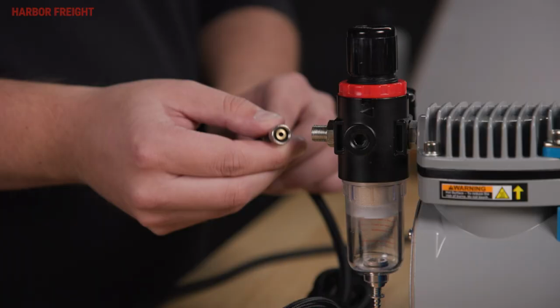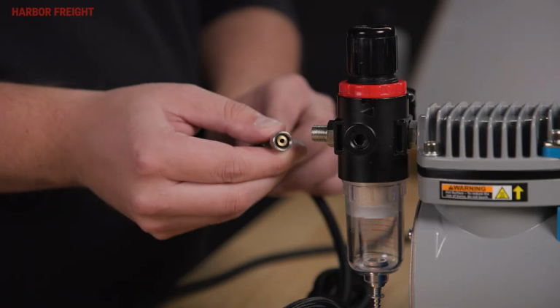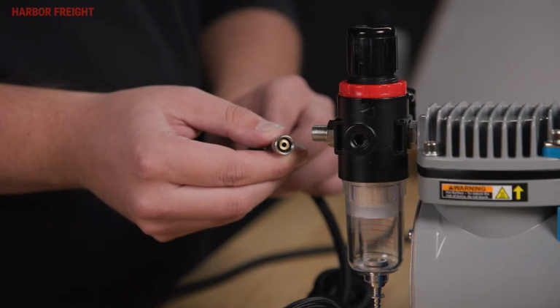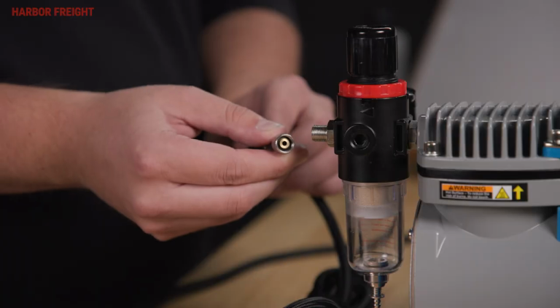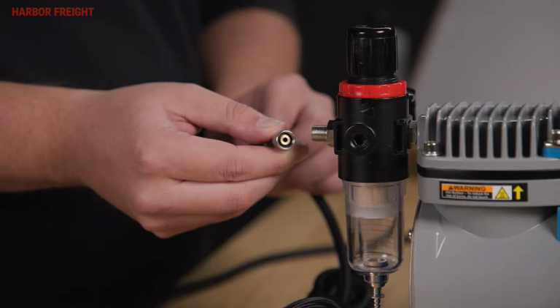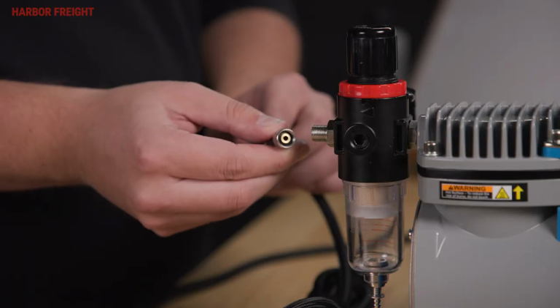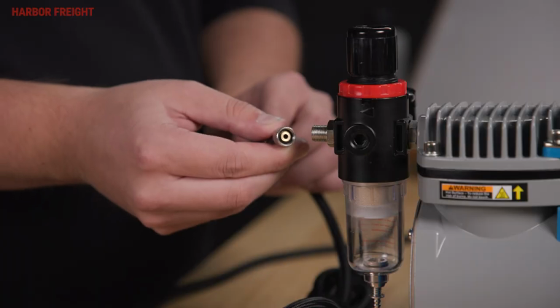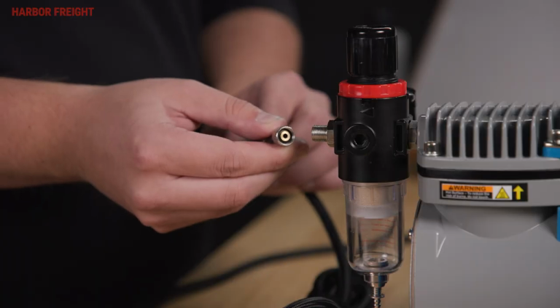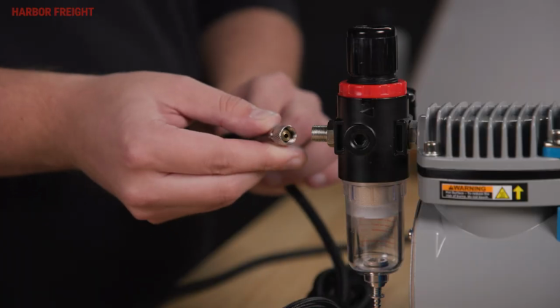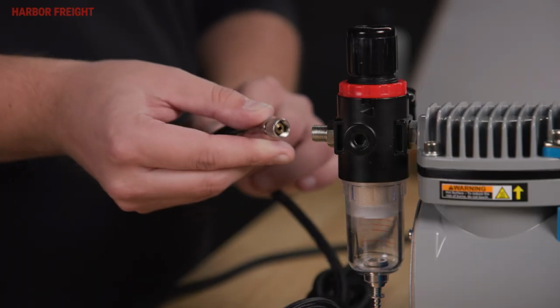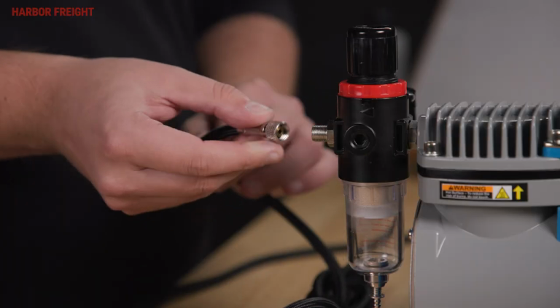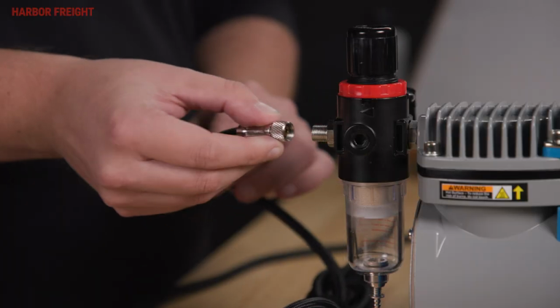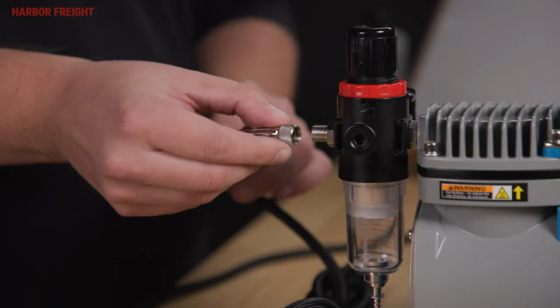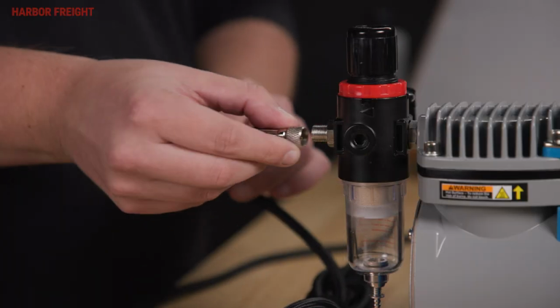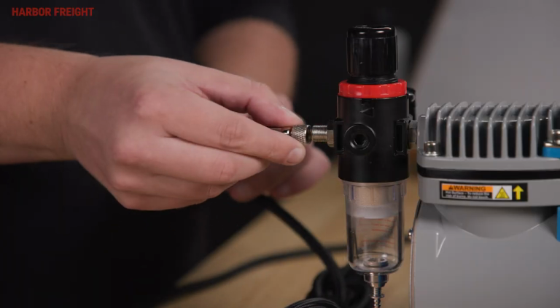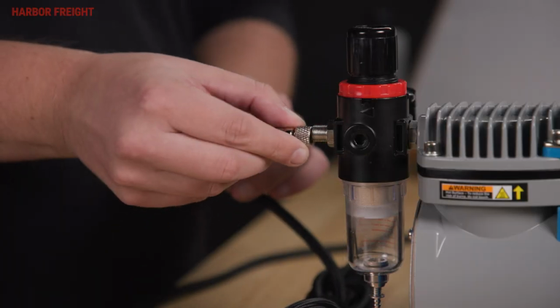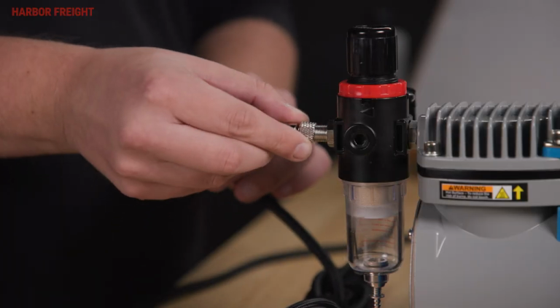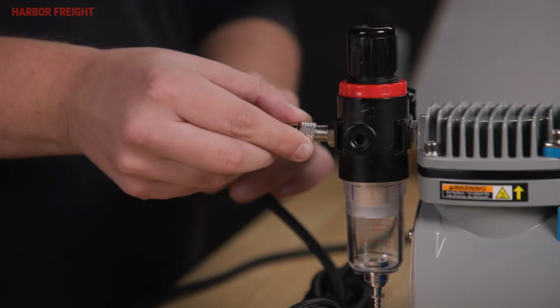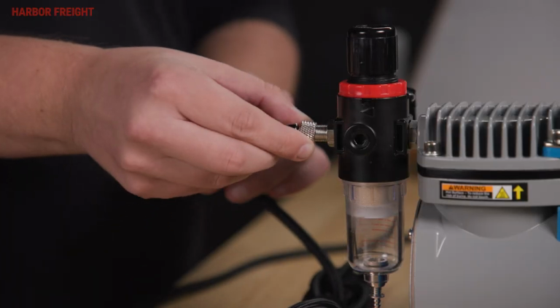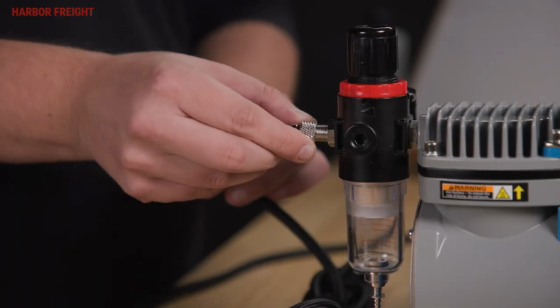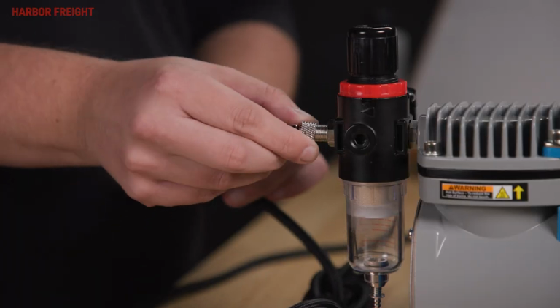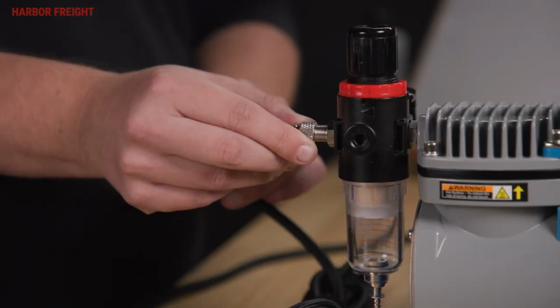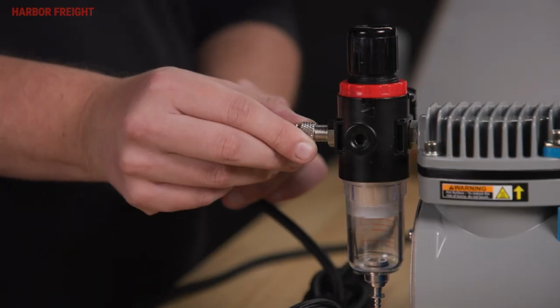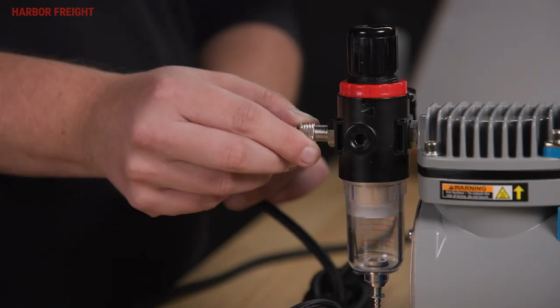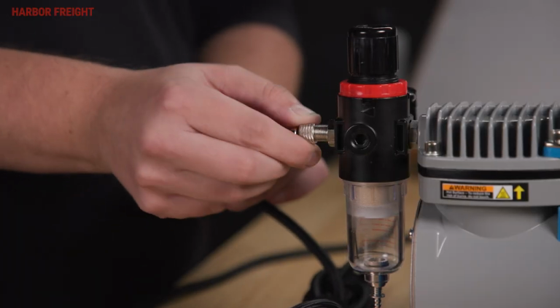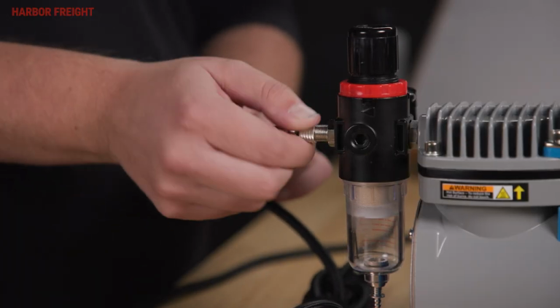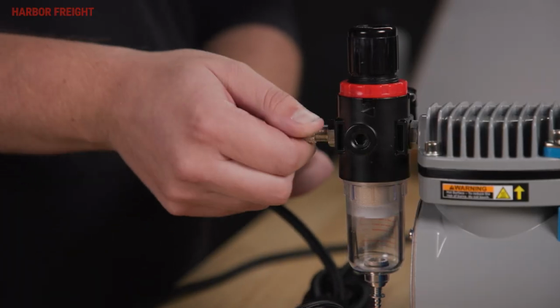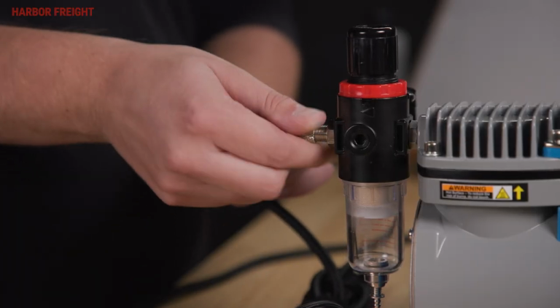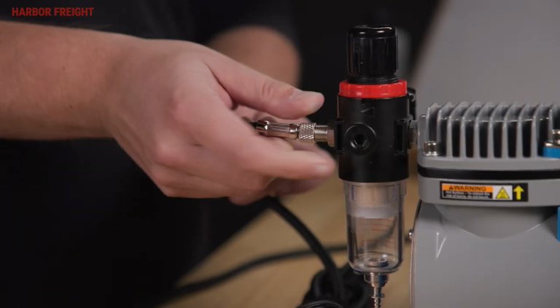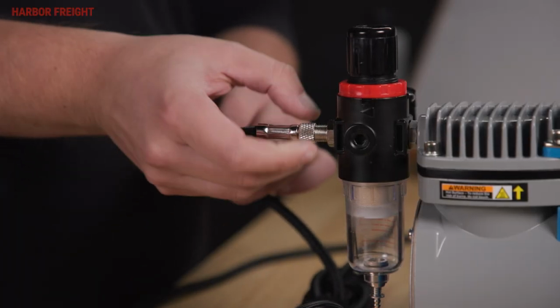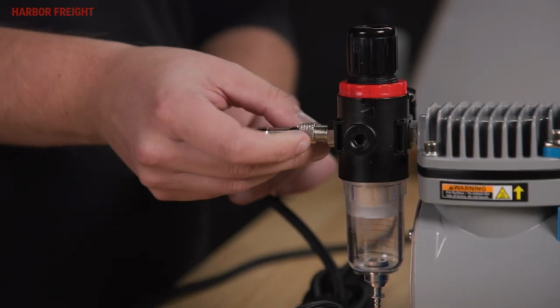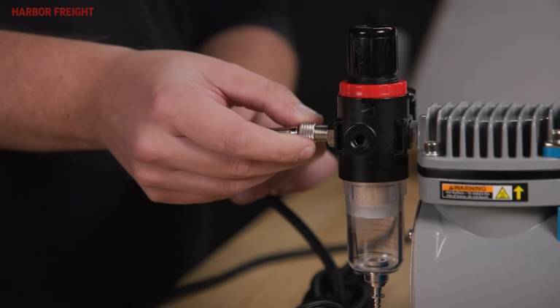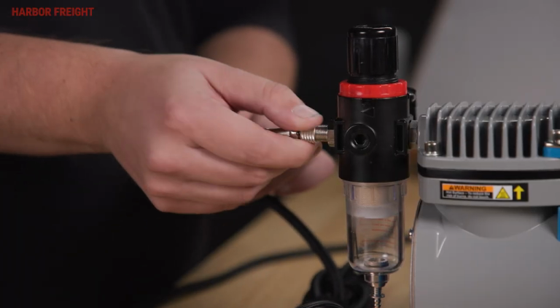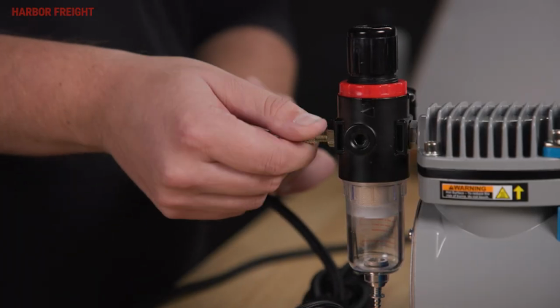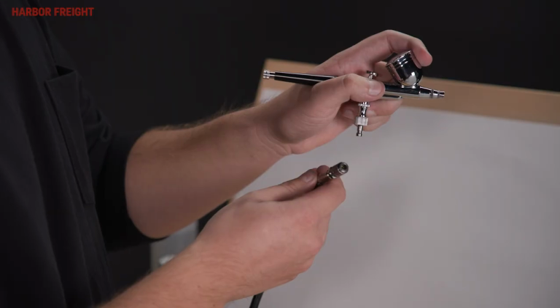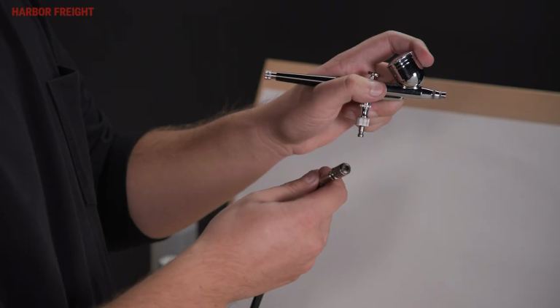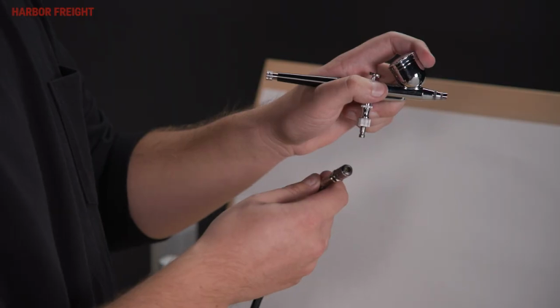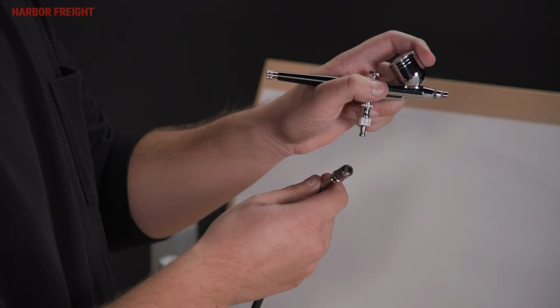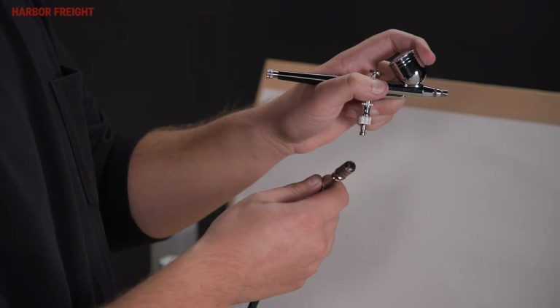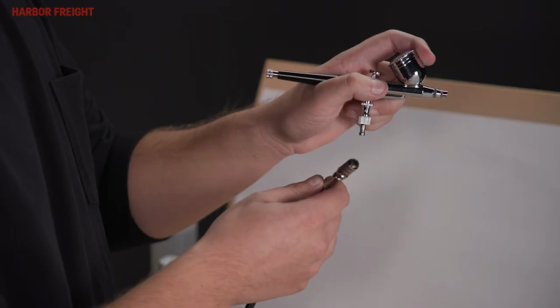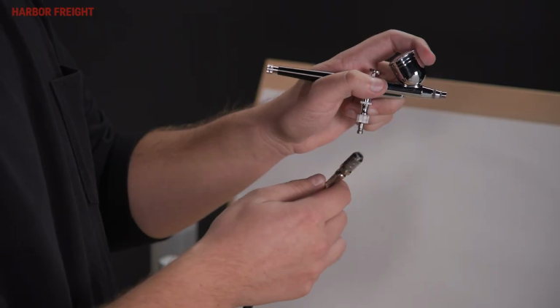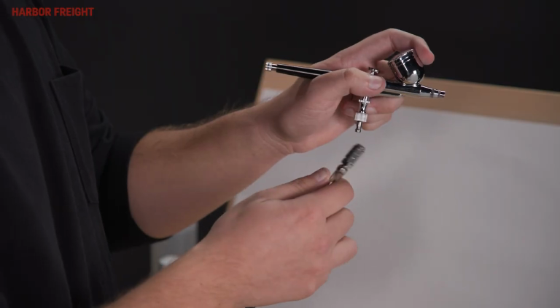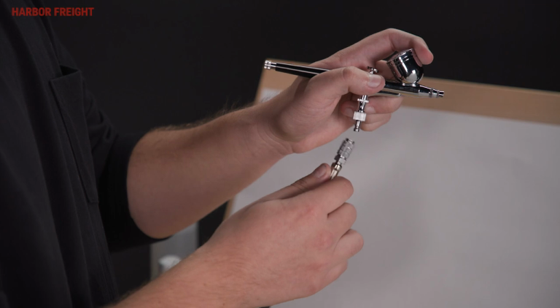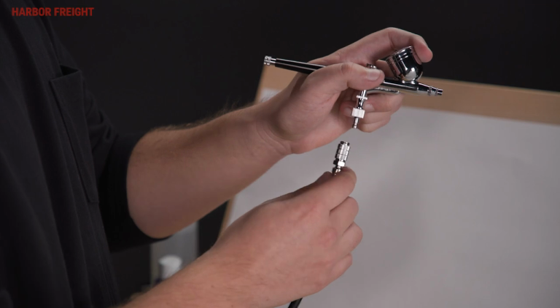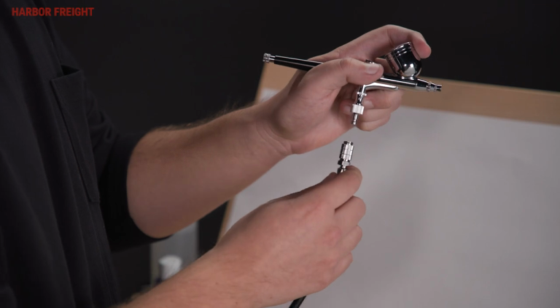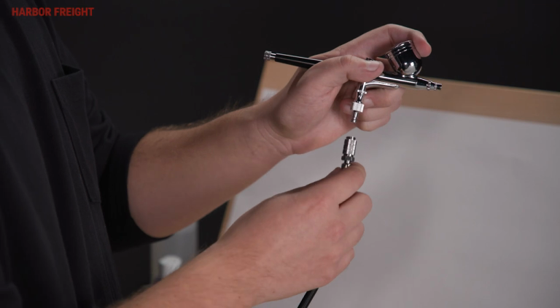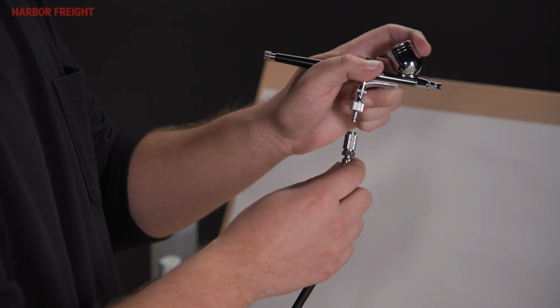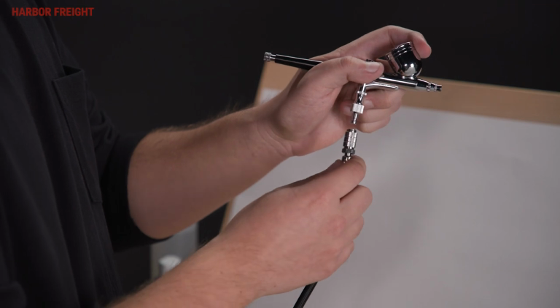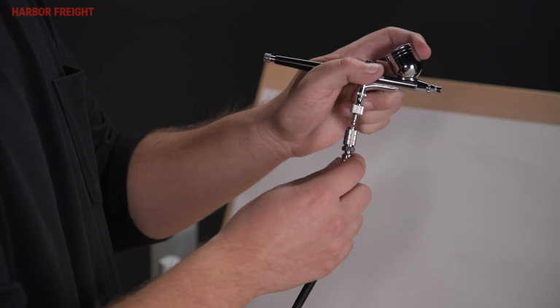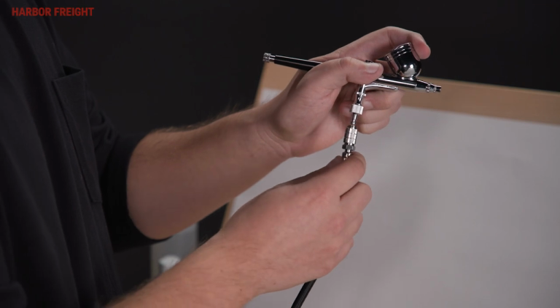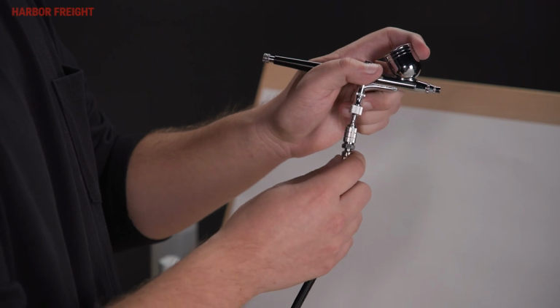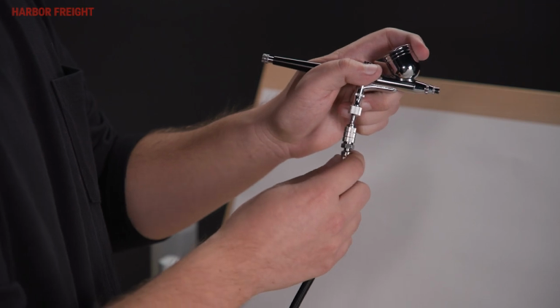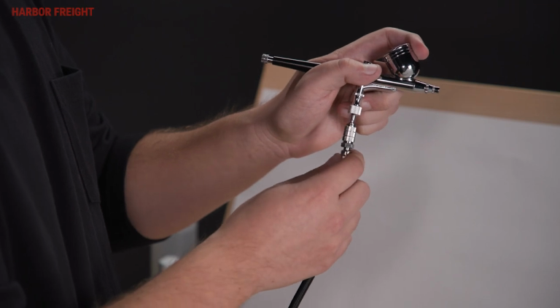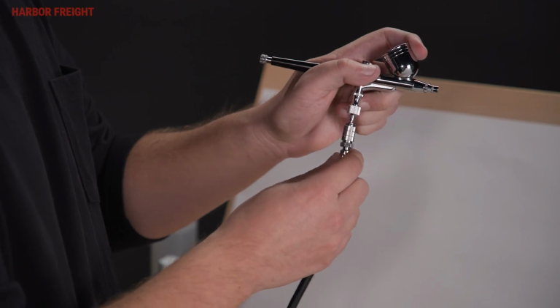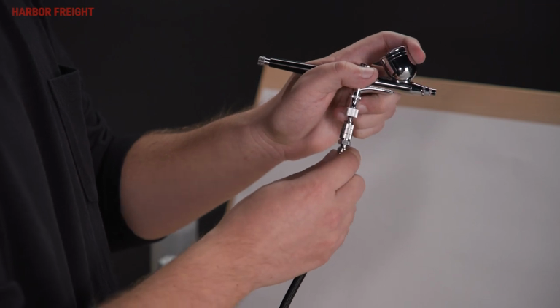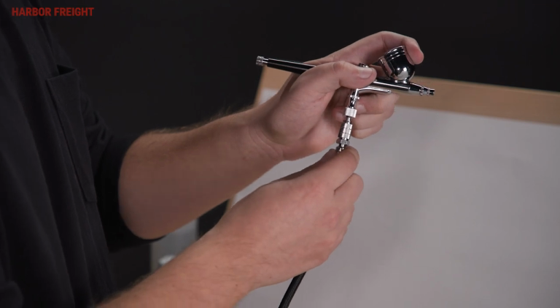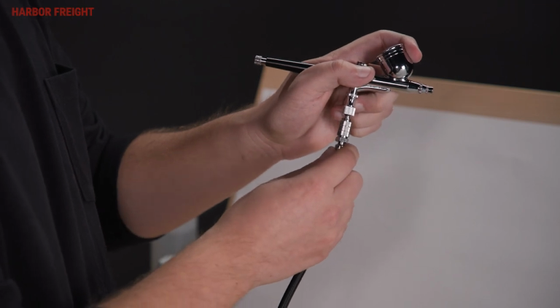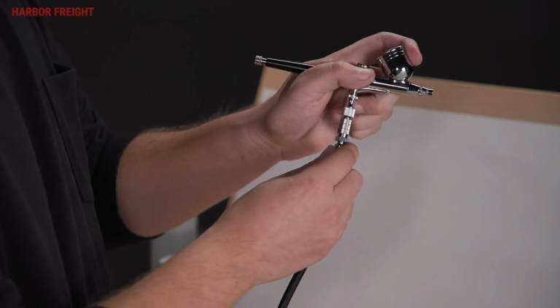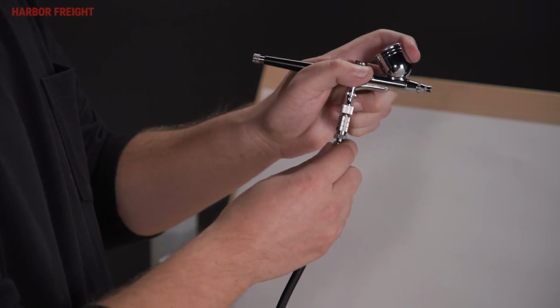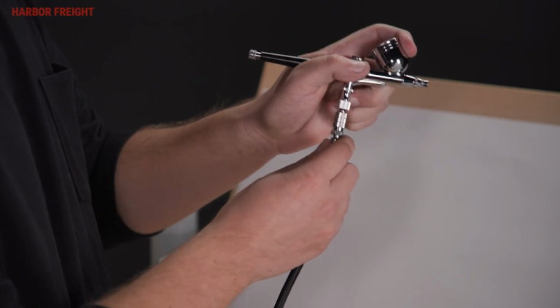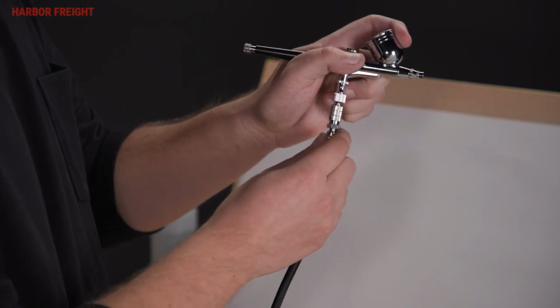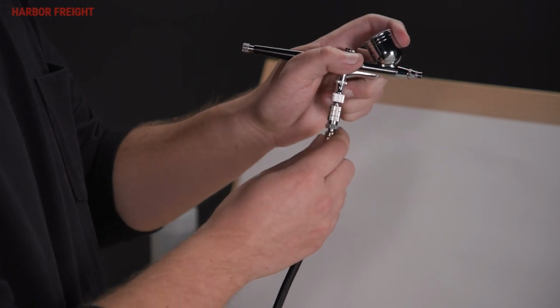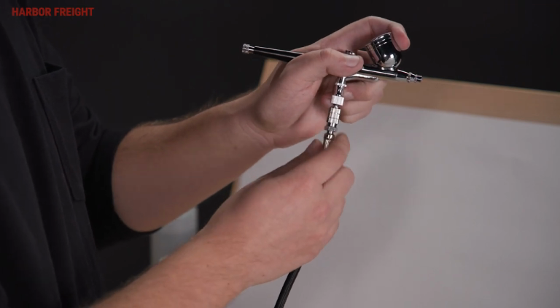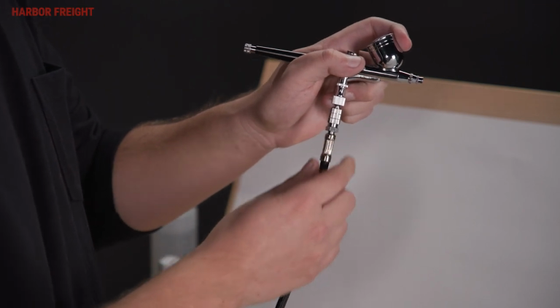Connect the air hose end with the threaded fitting to the air outlet on the regulator. Next, use the quick connect on the other end of the hose to connect to the airbrush.